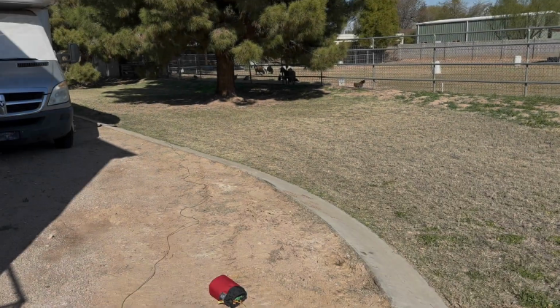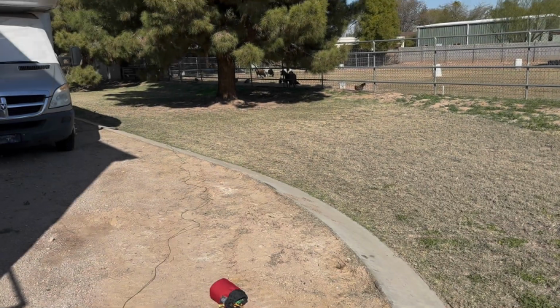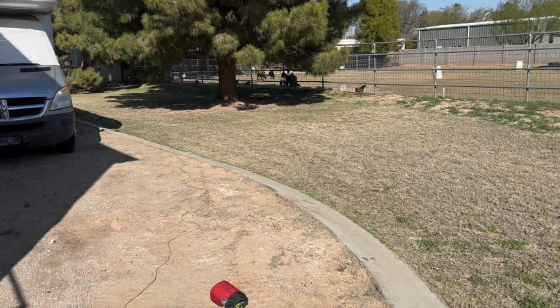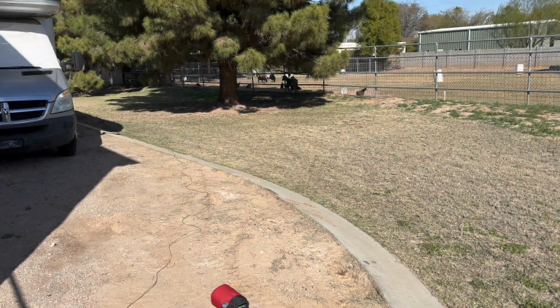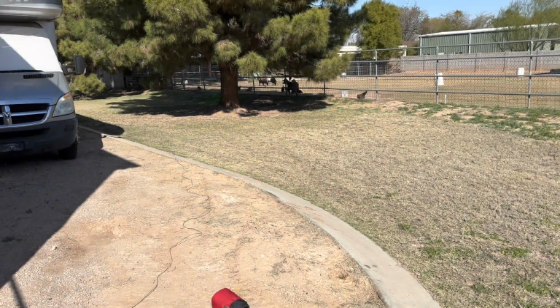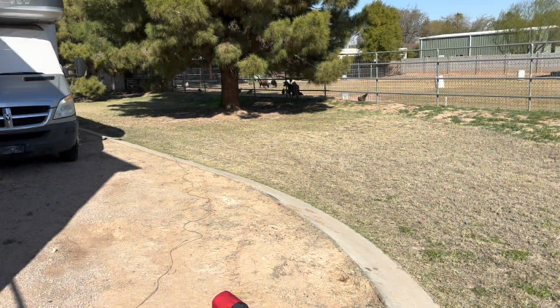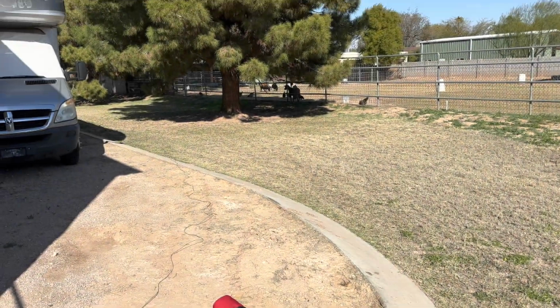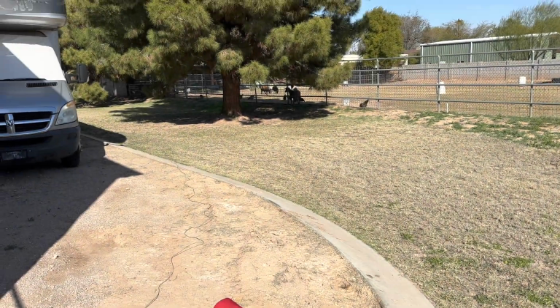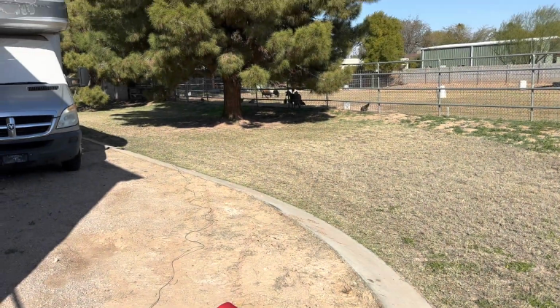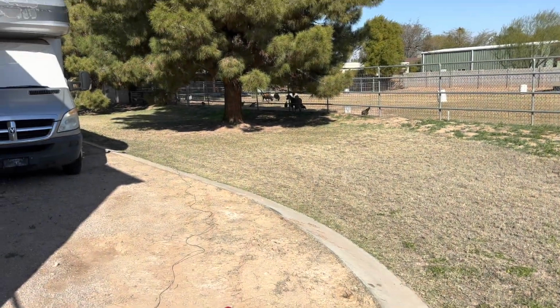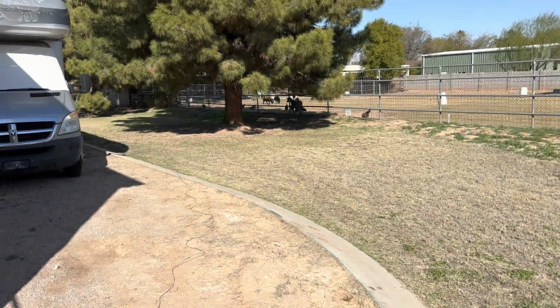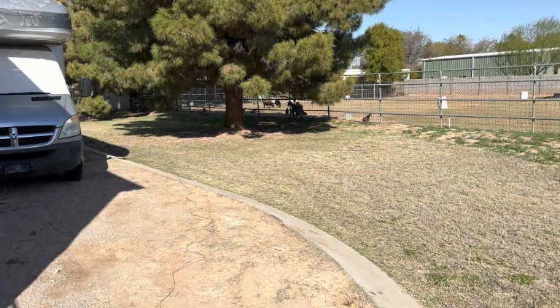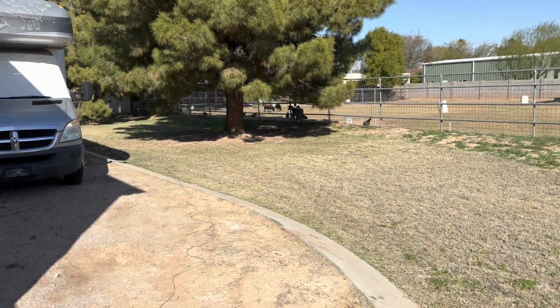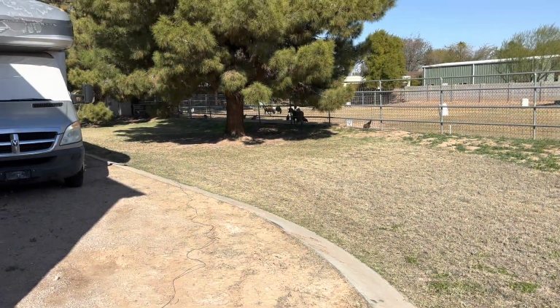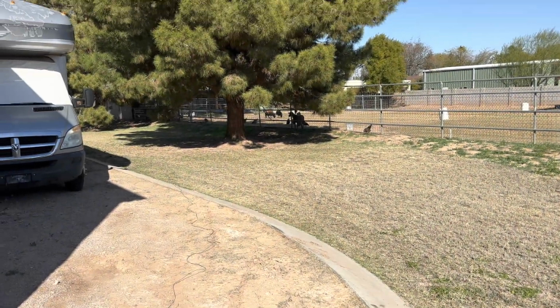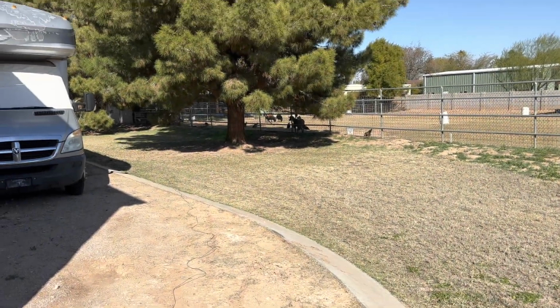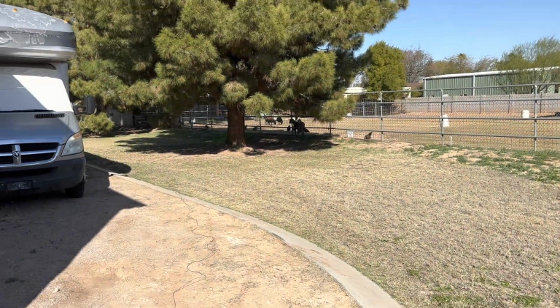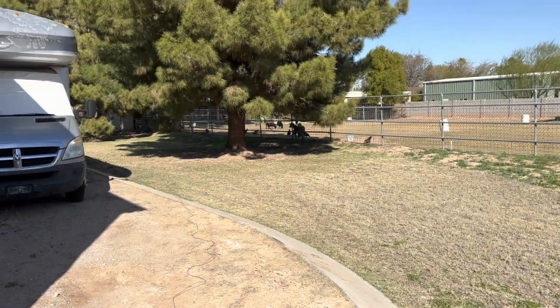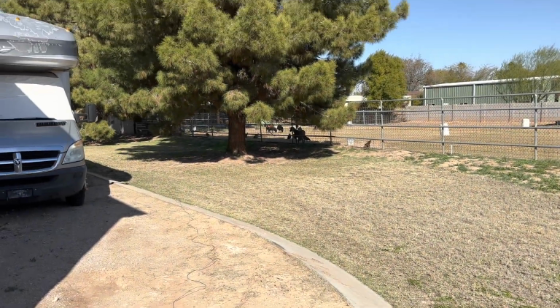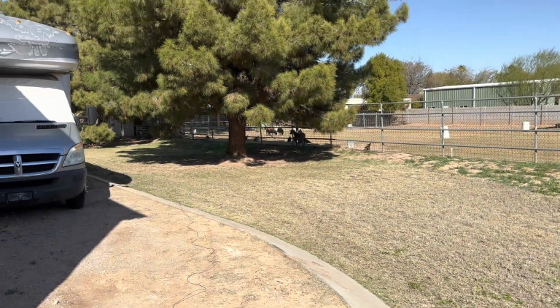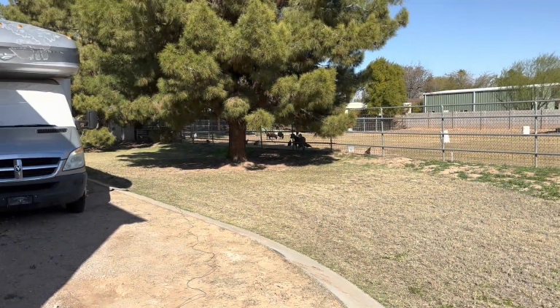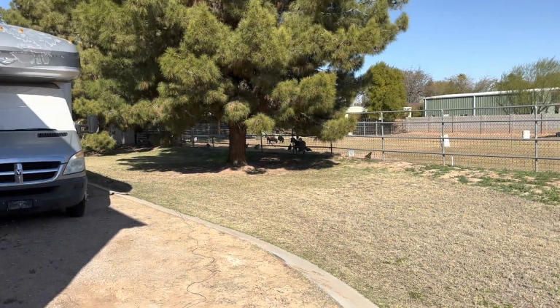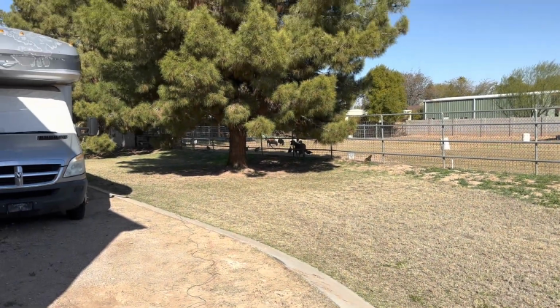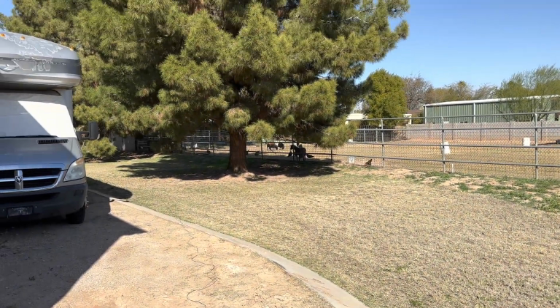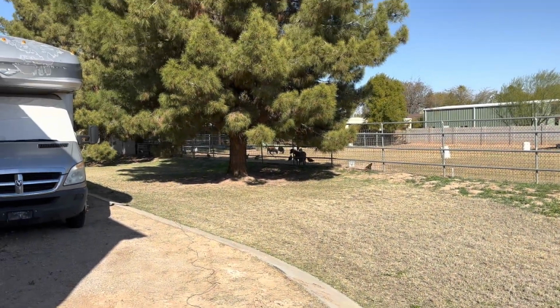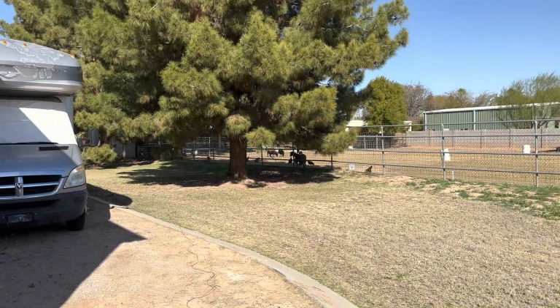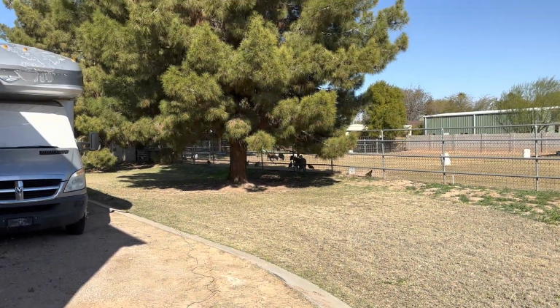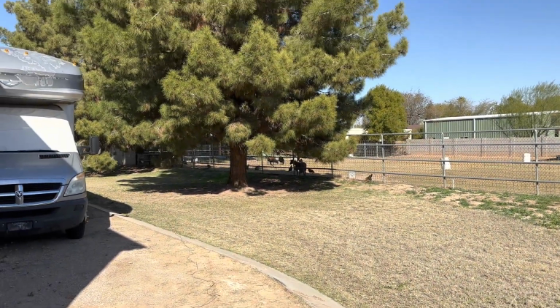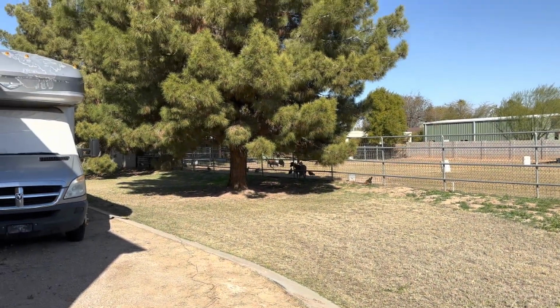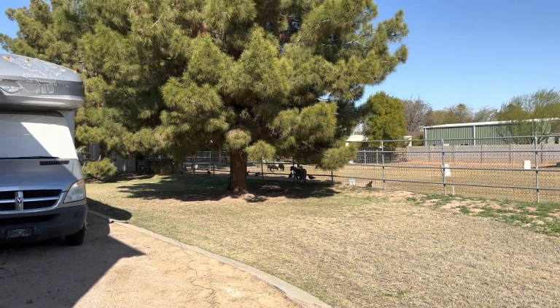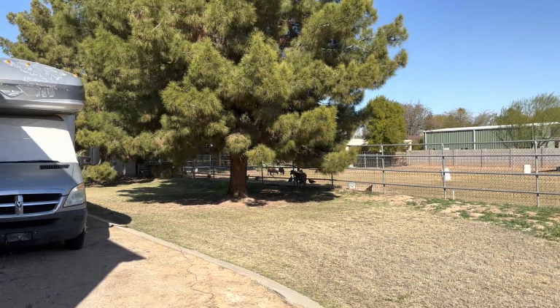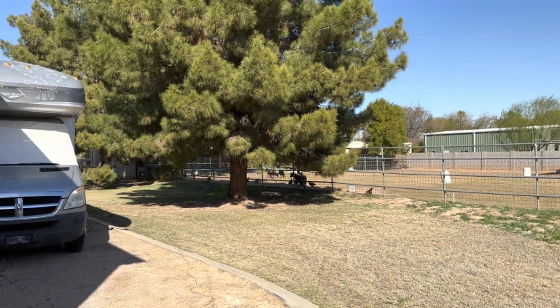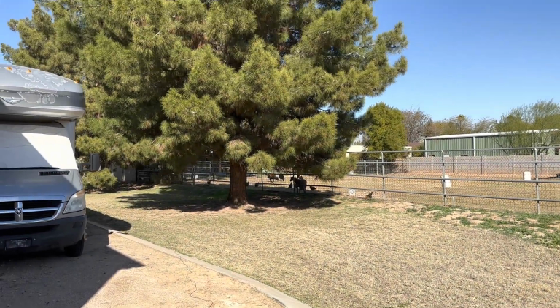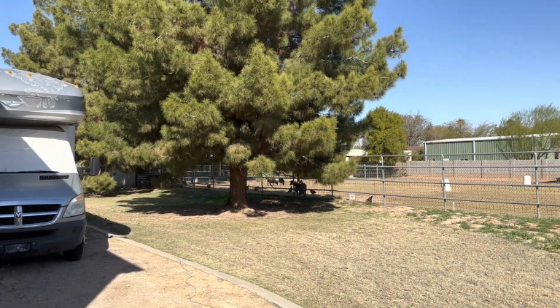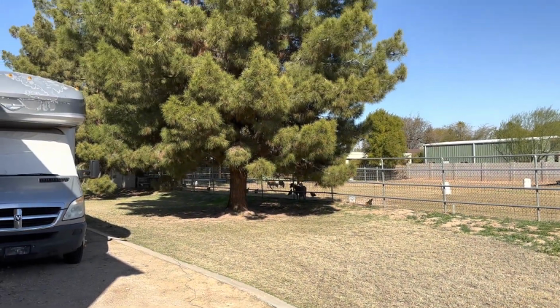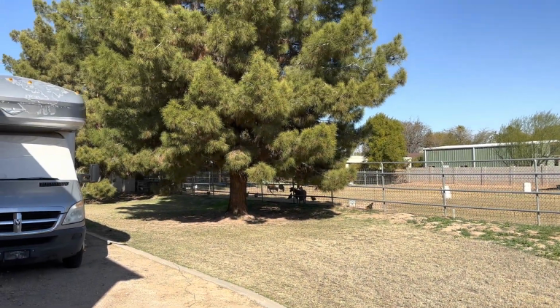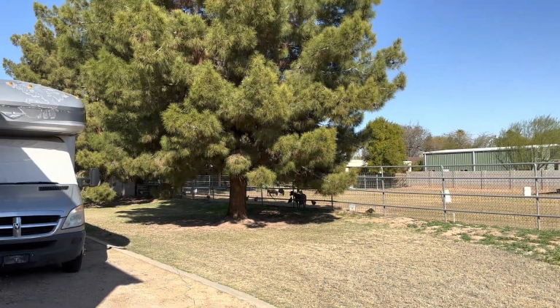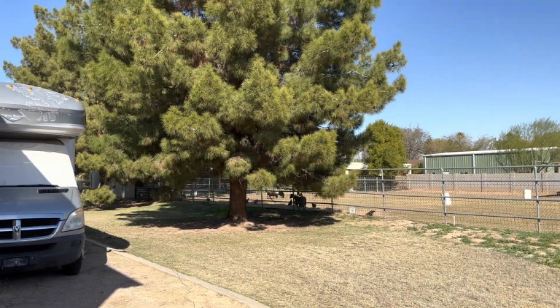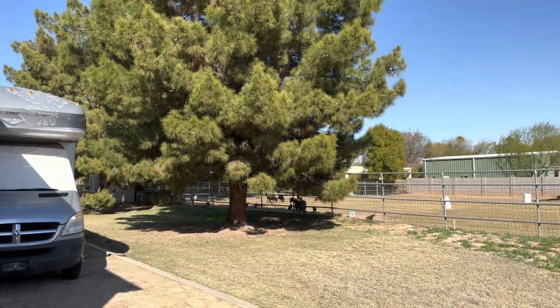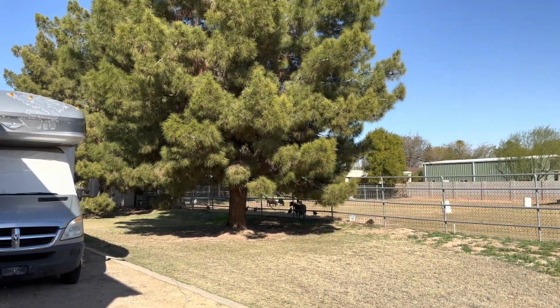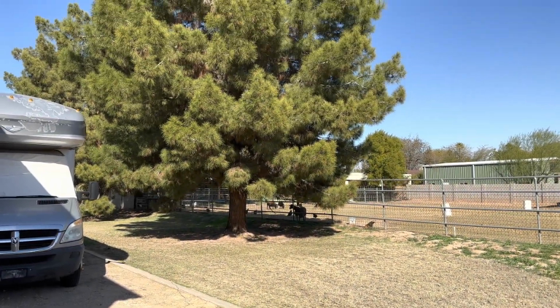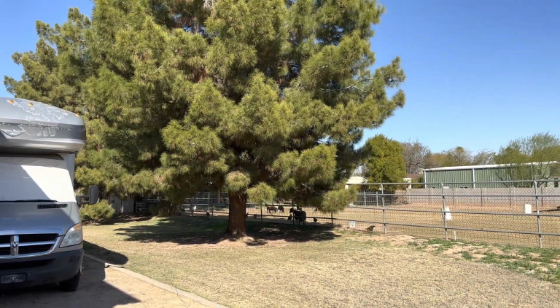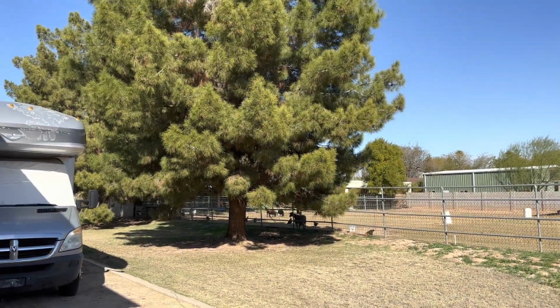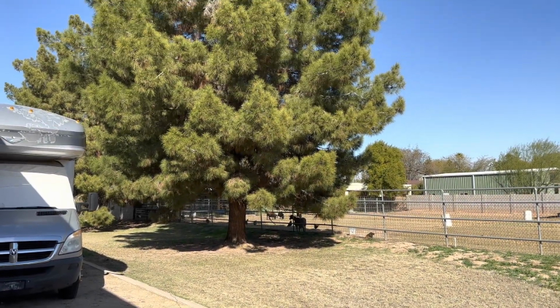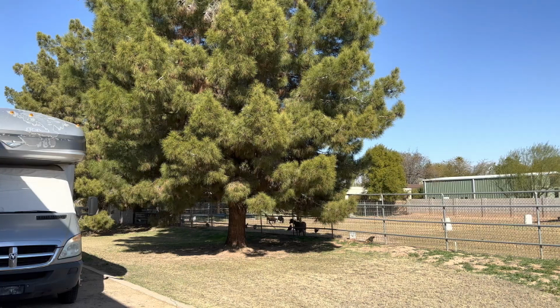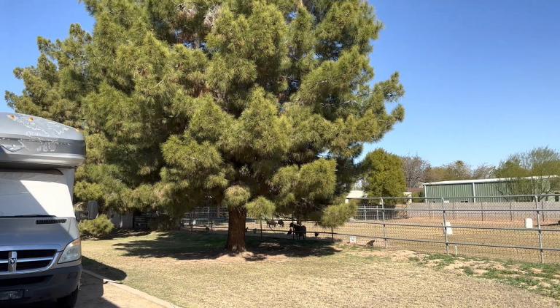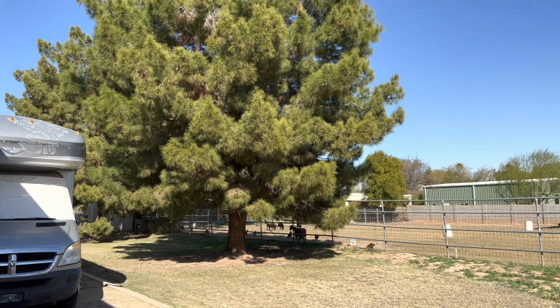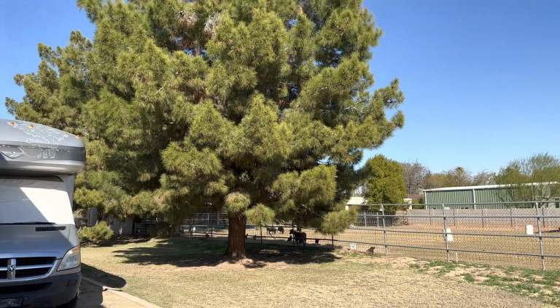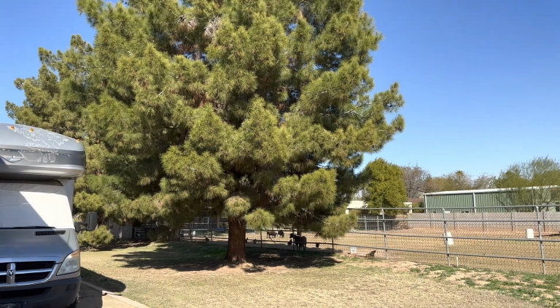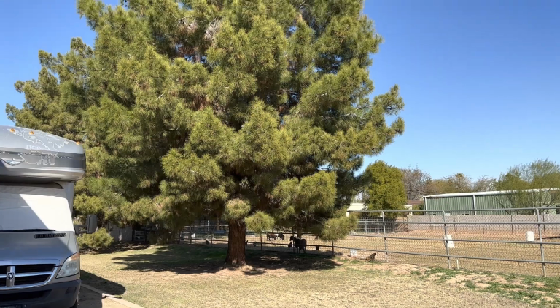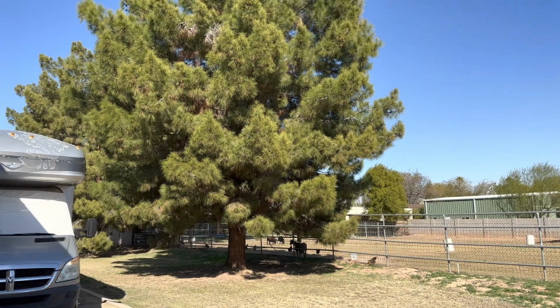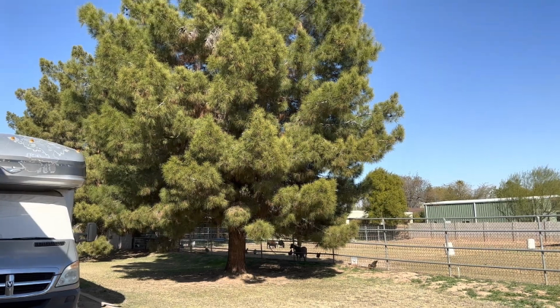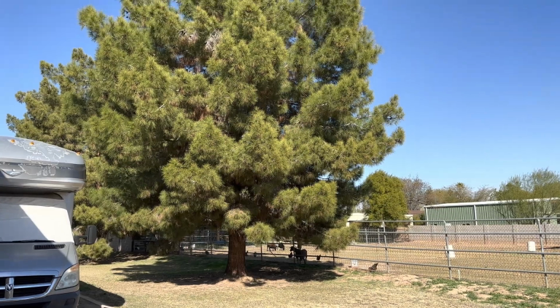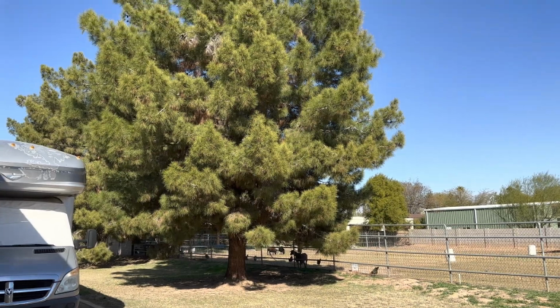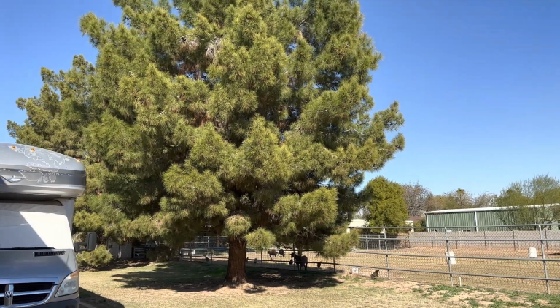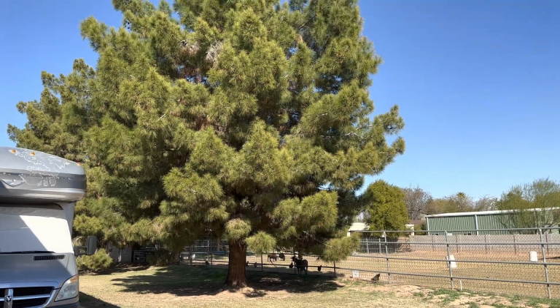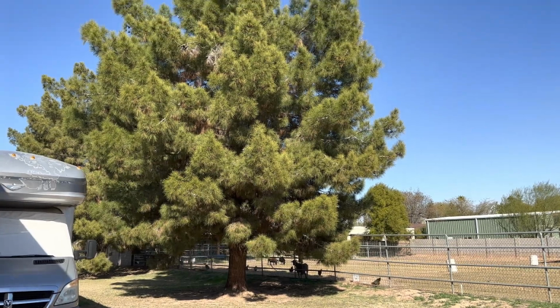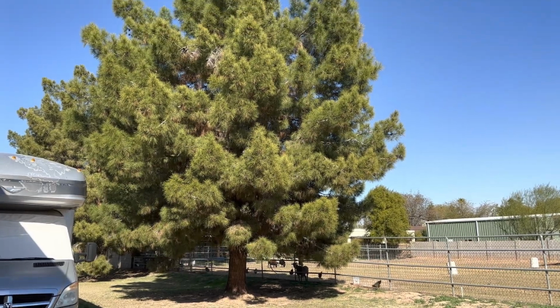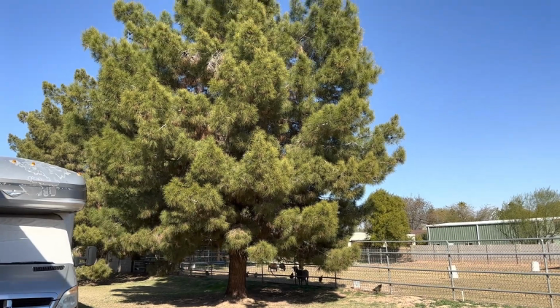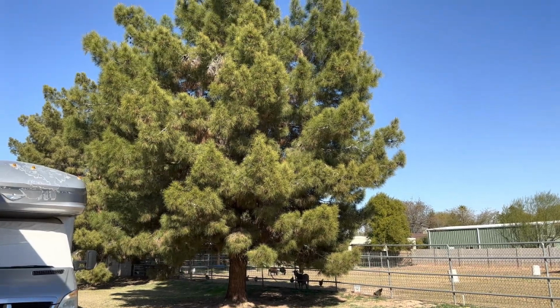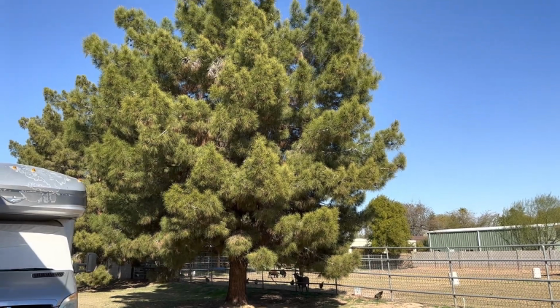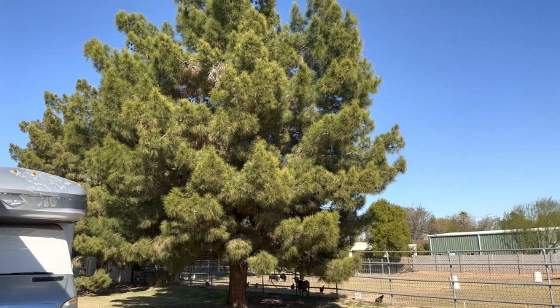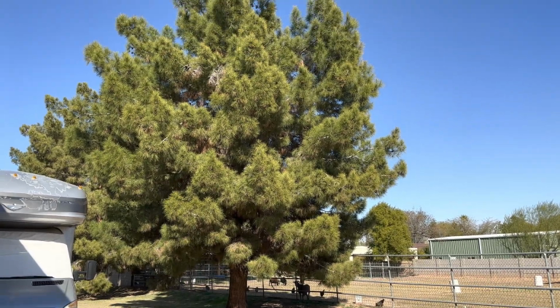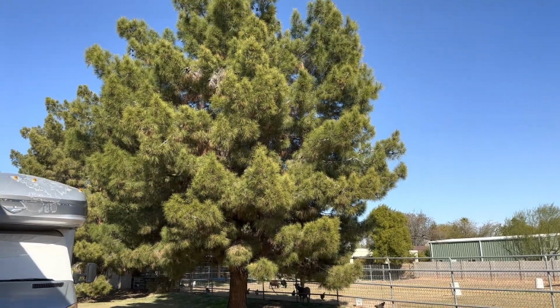Hey guys, thanks for stopping by to see what I'm up to today. Today I am up to putting an antenna up into this tall tree.